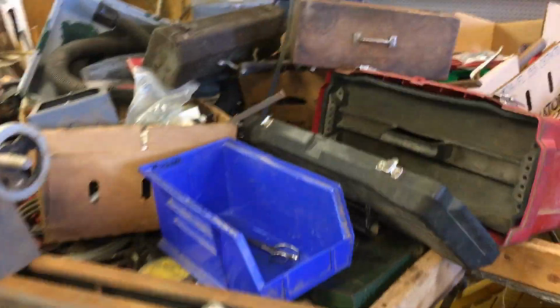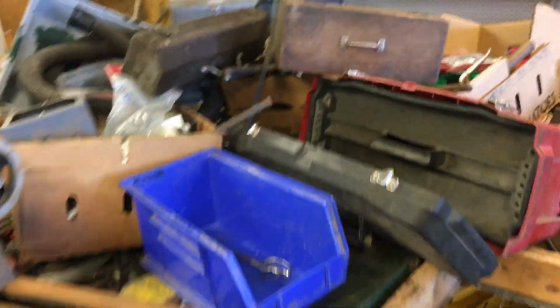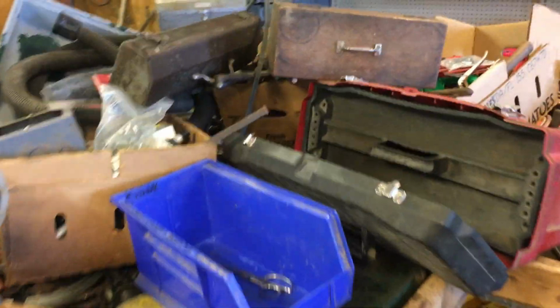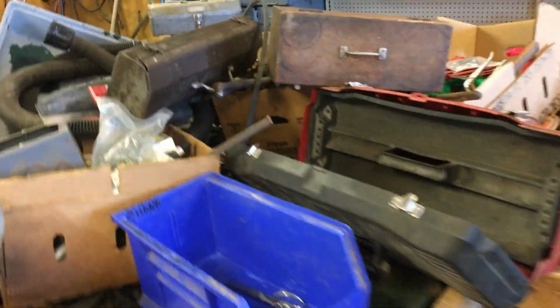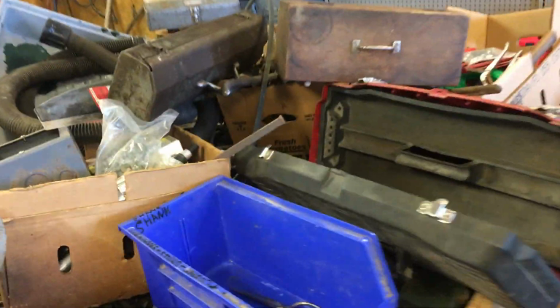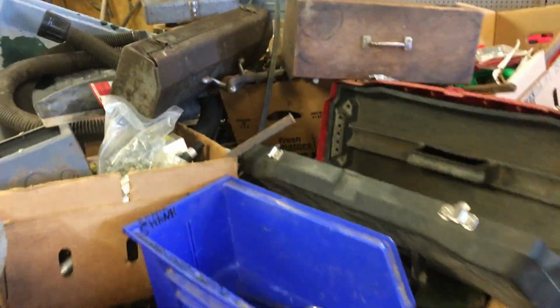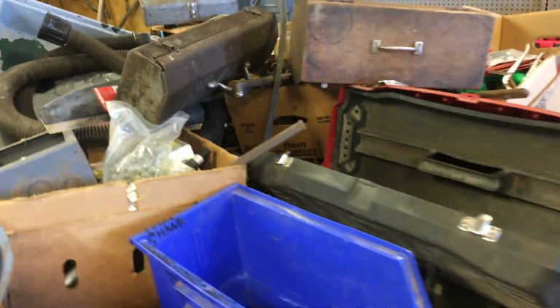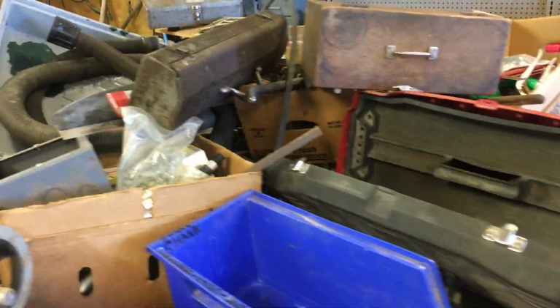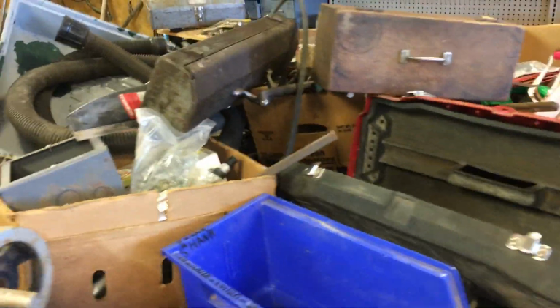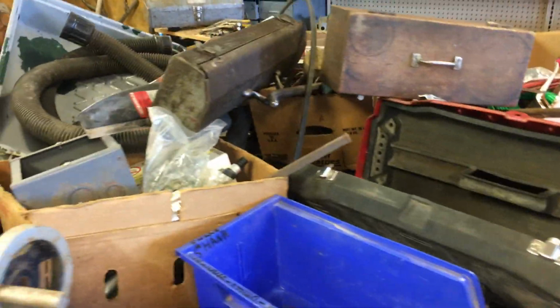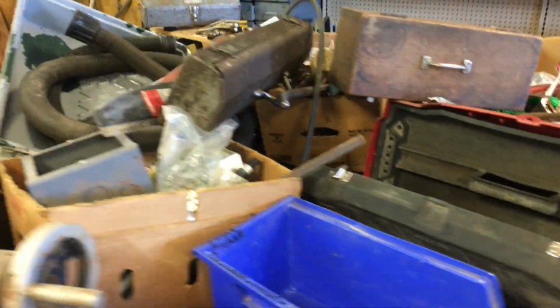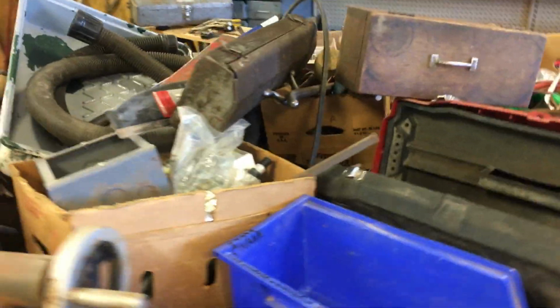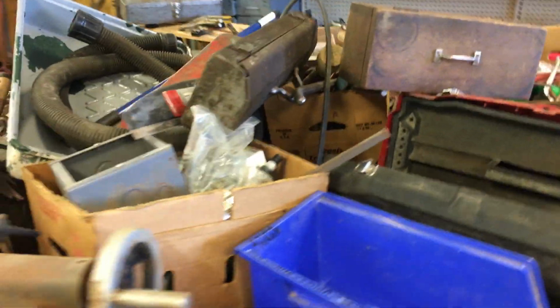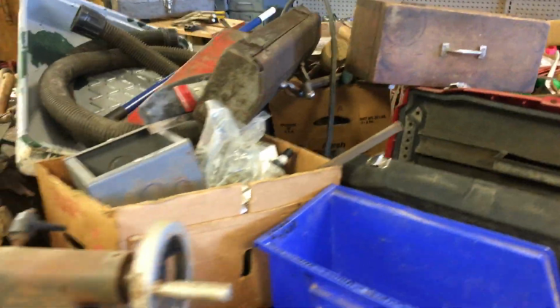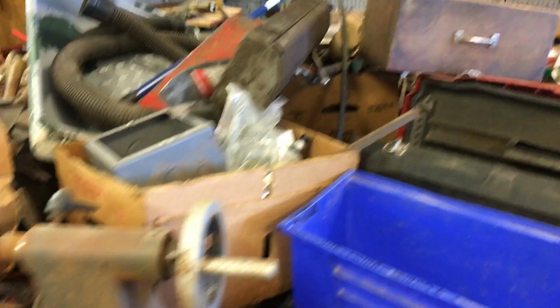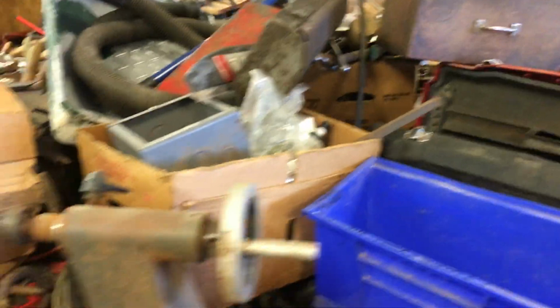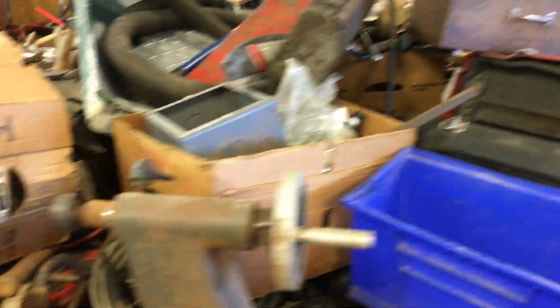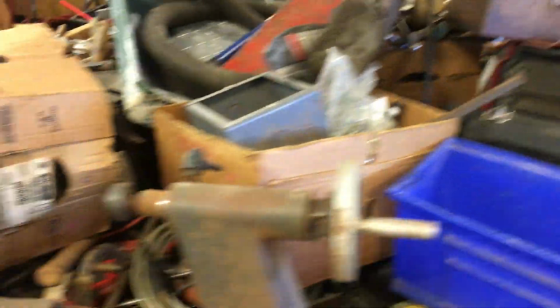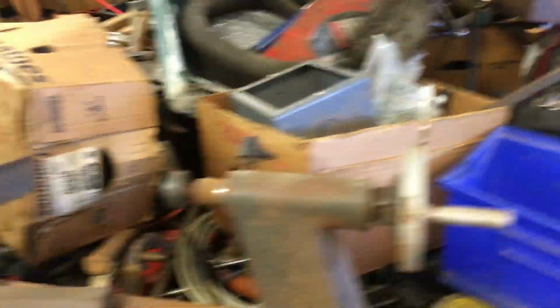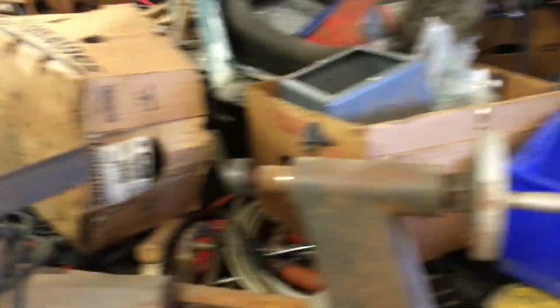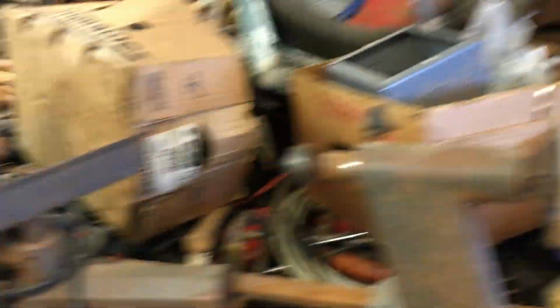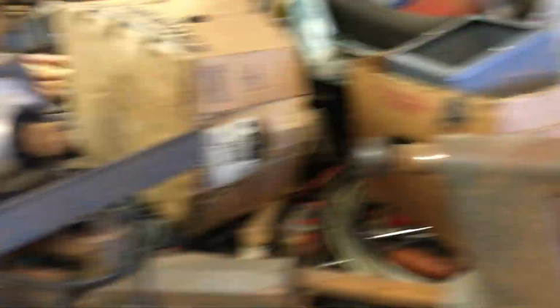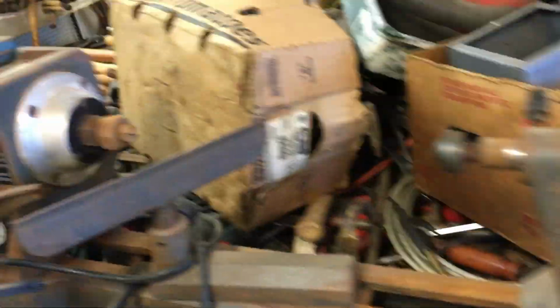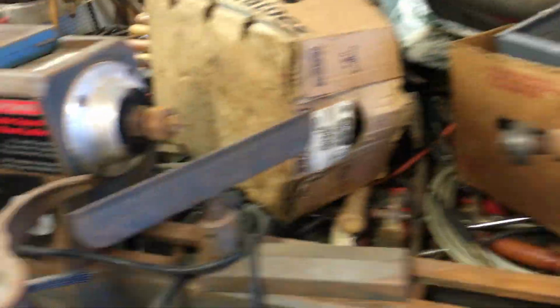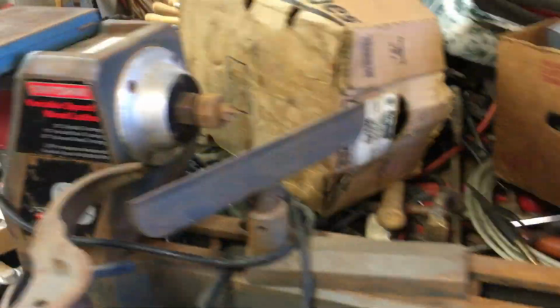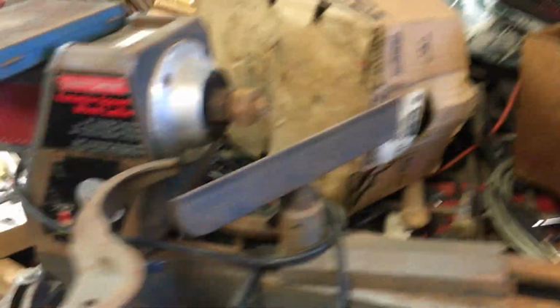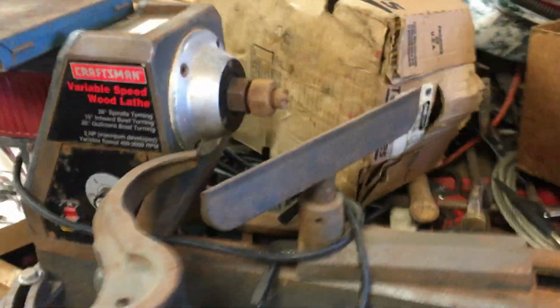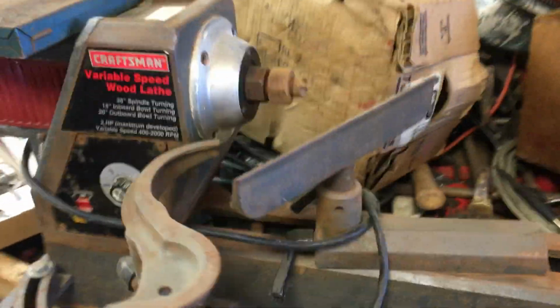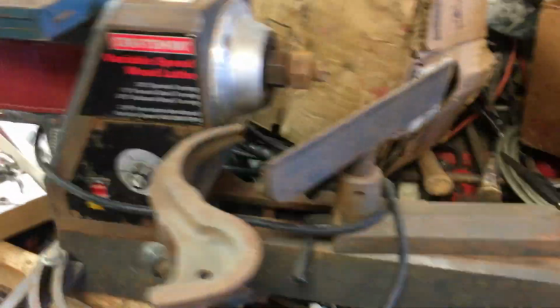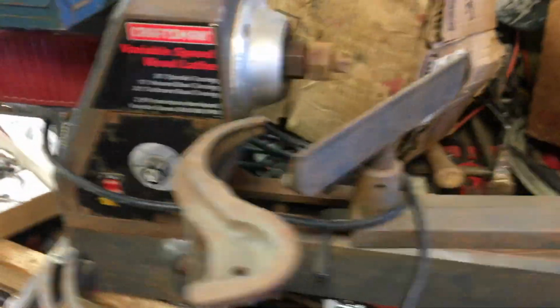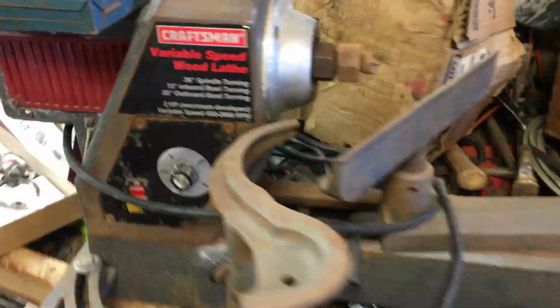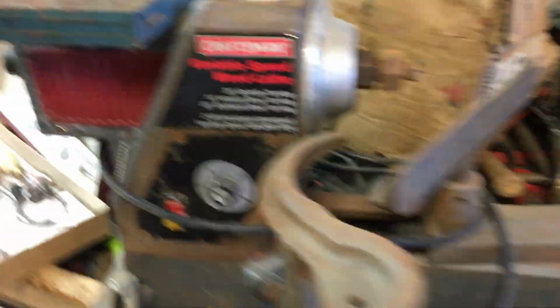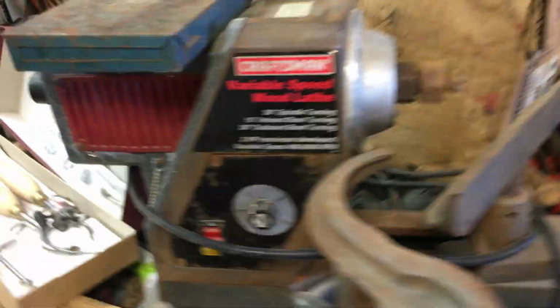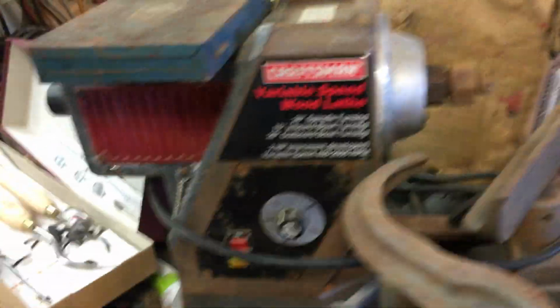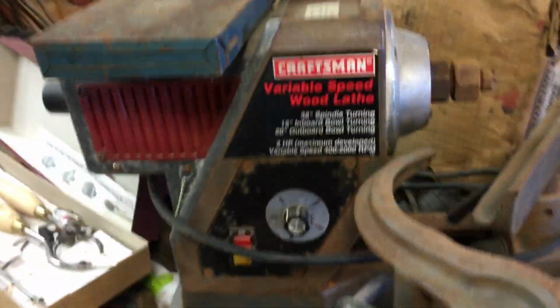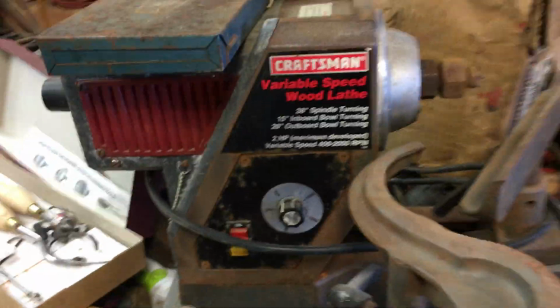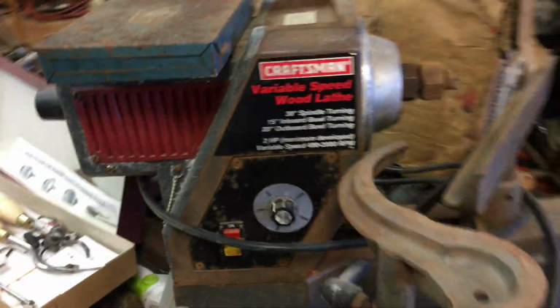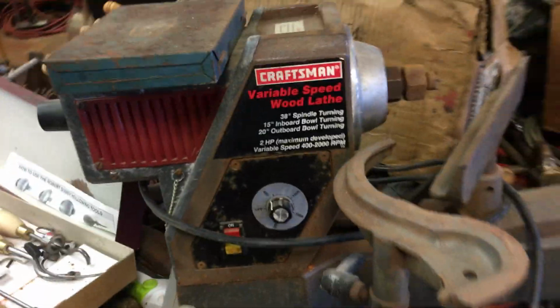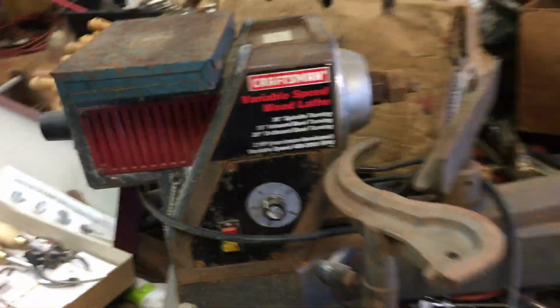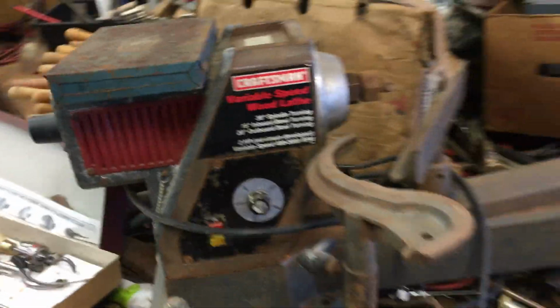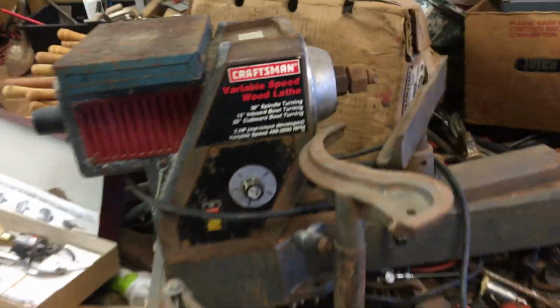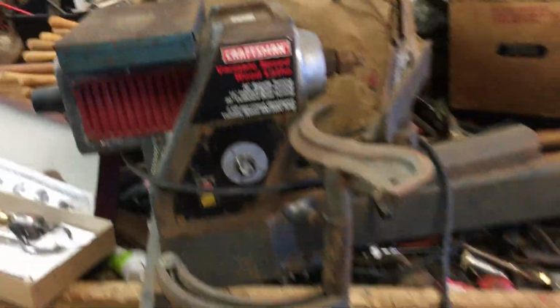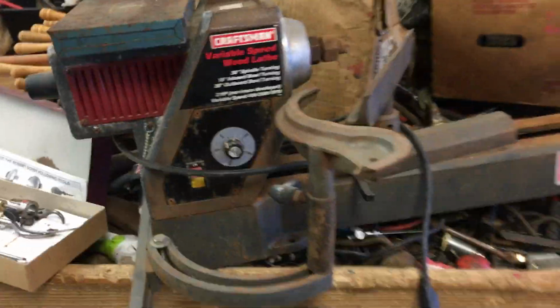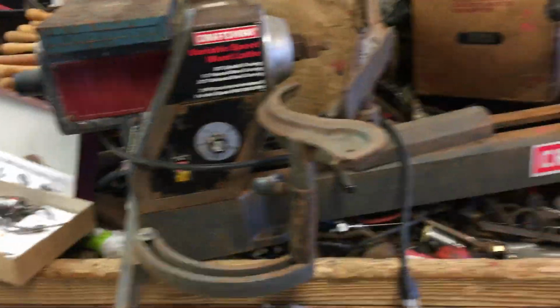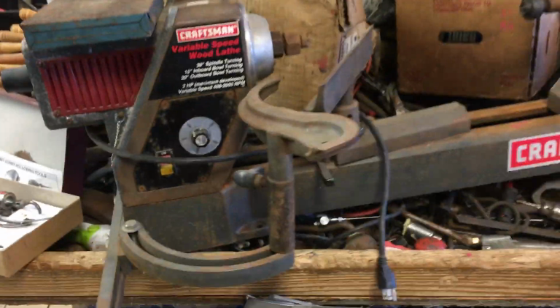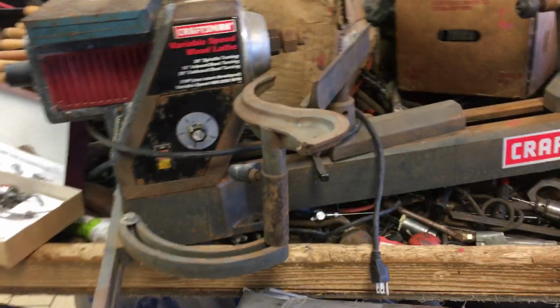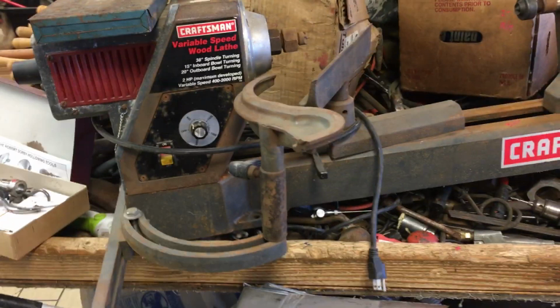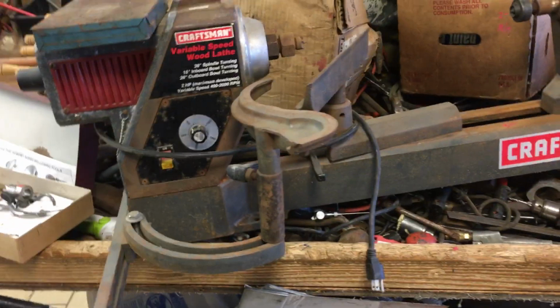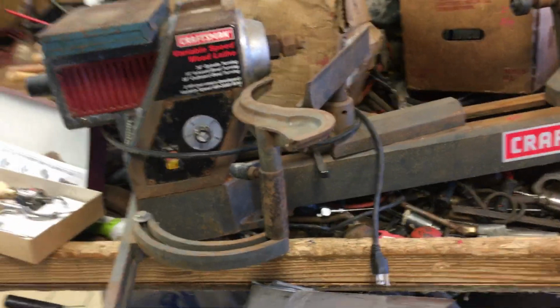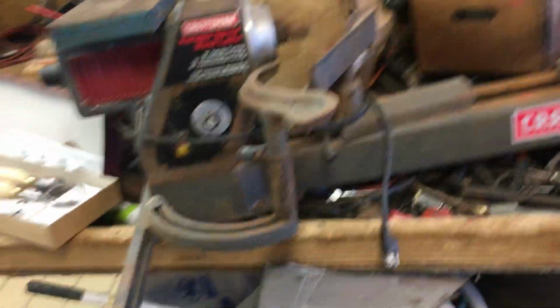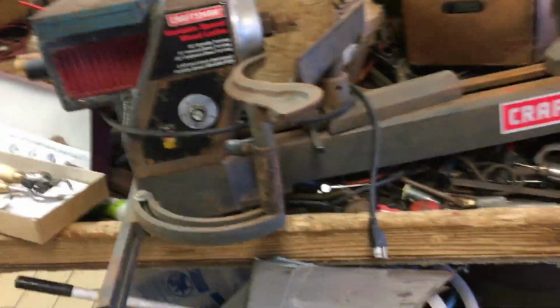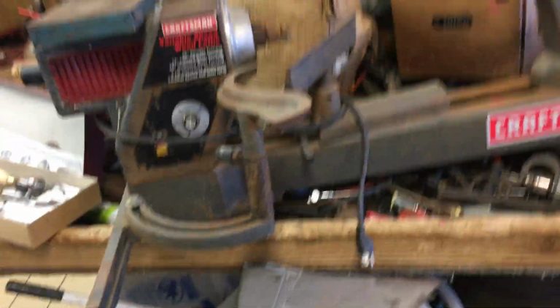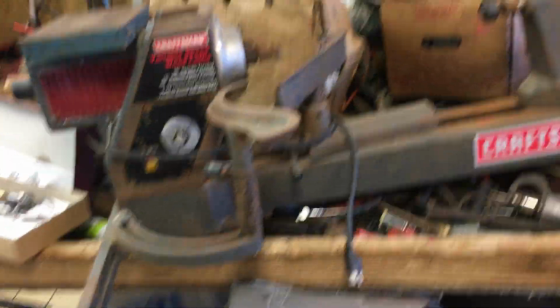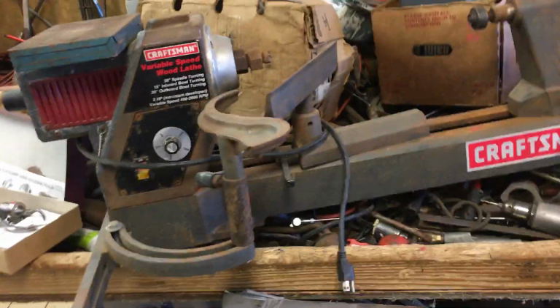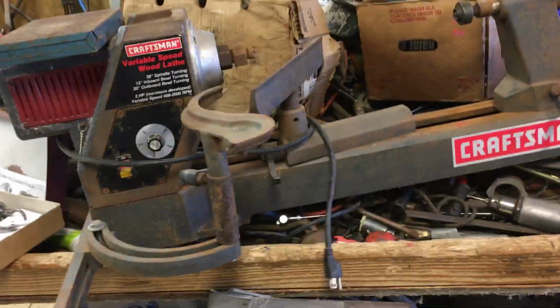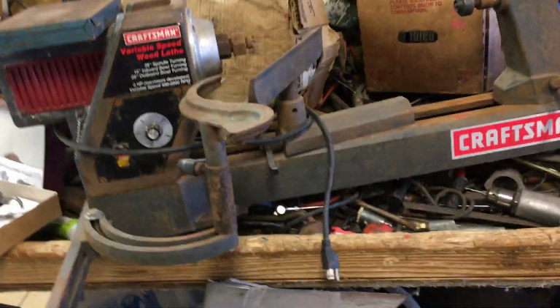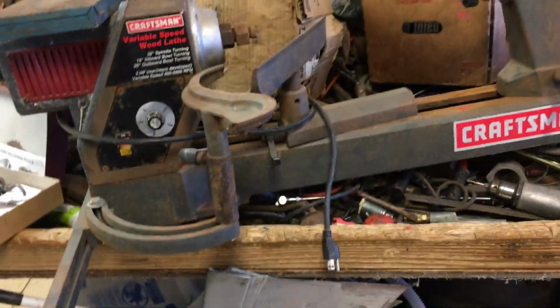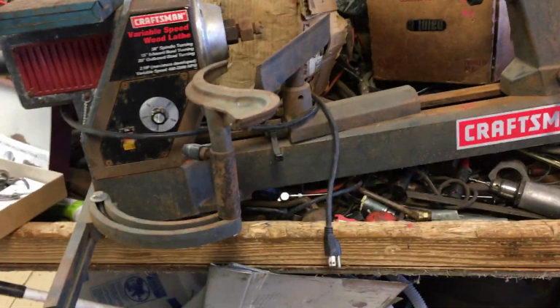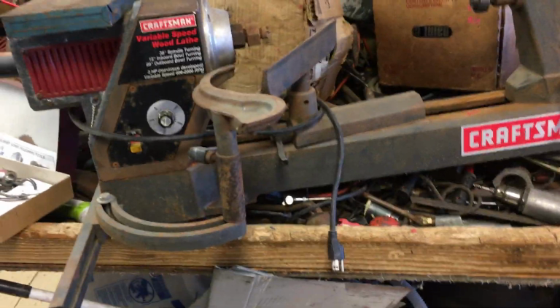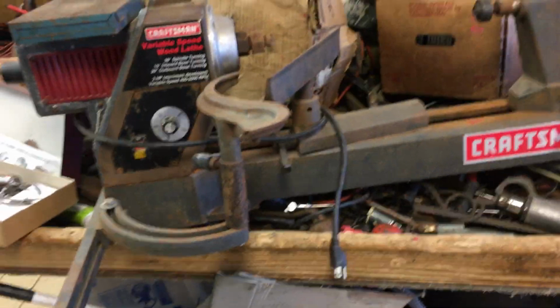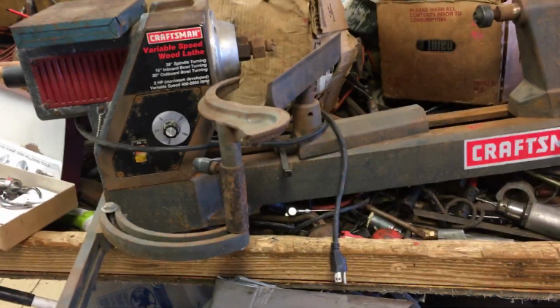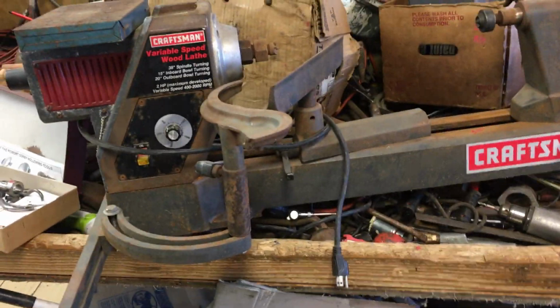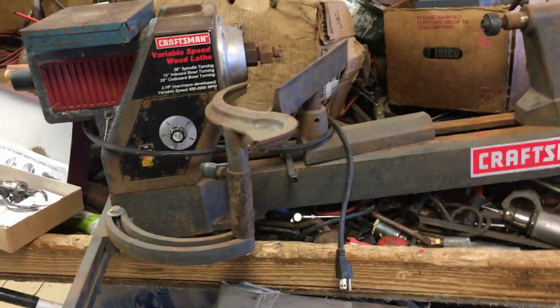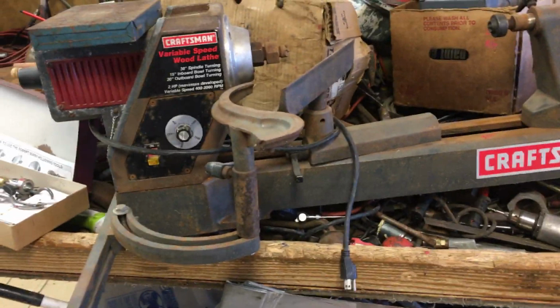The bargain table is loaded up at $2. We have a Craftsman Variable Speed Wood Lathe. This is $325.